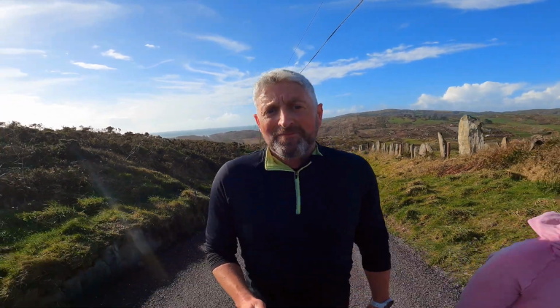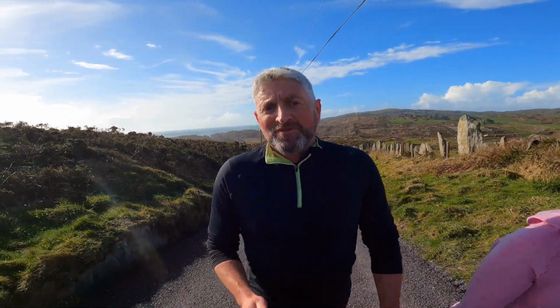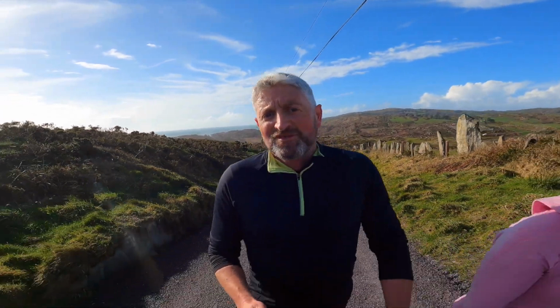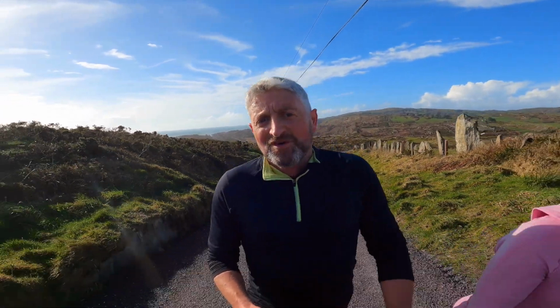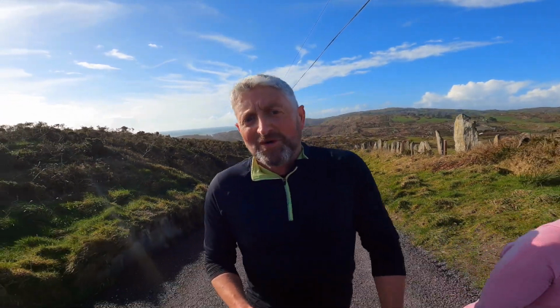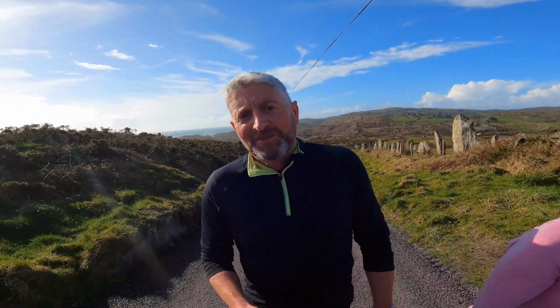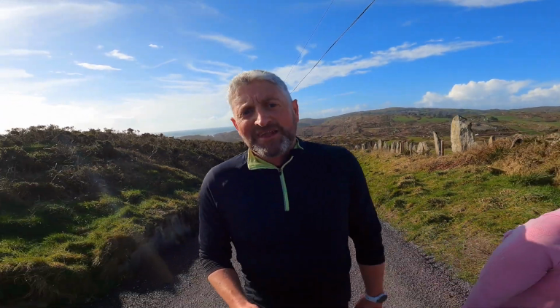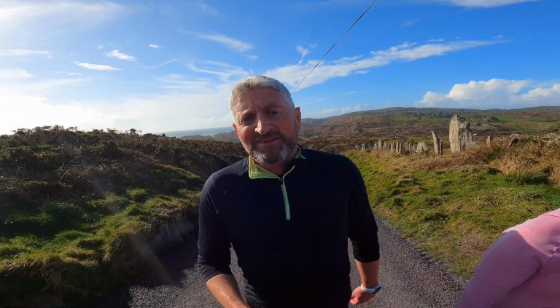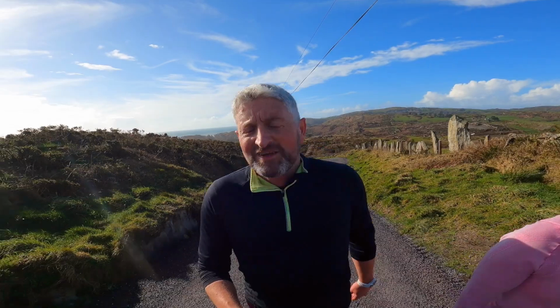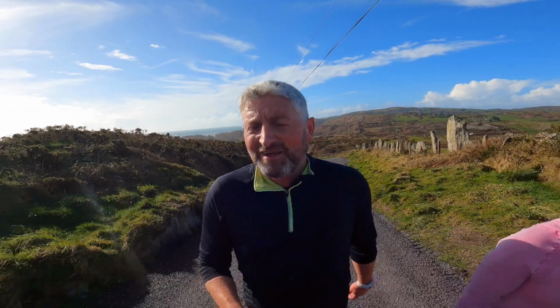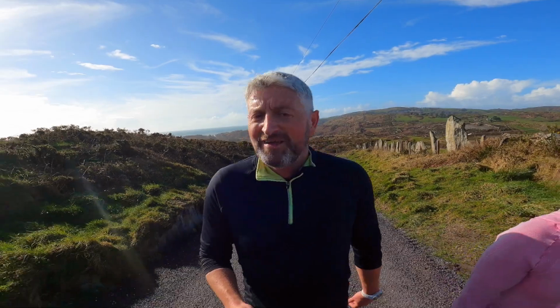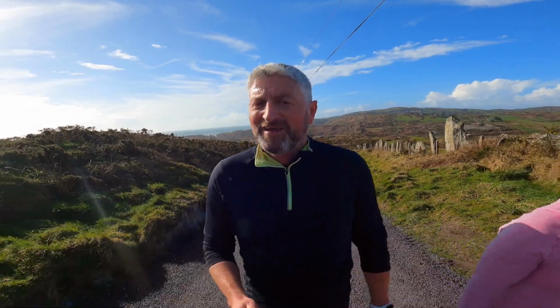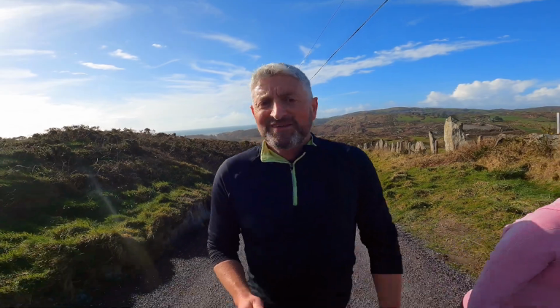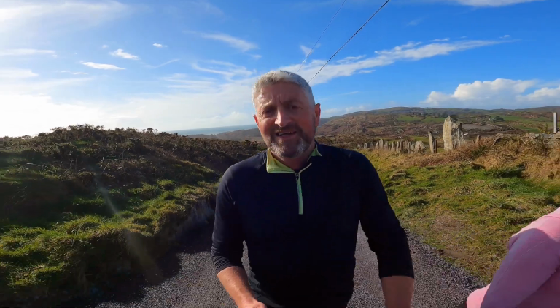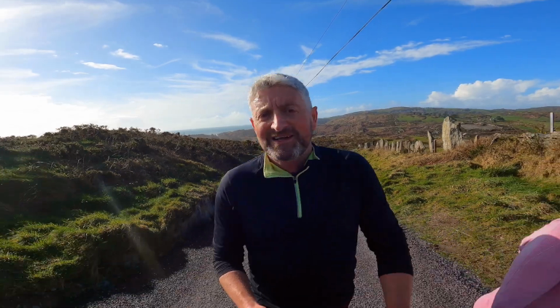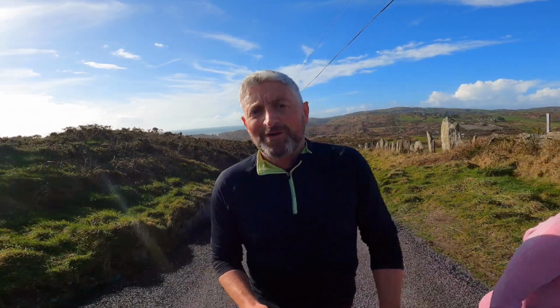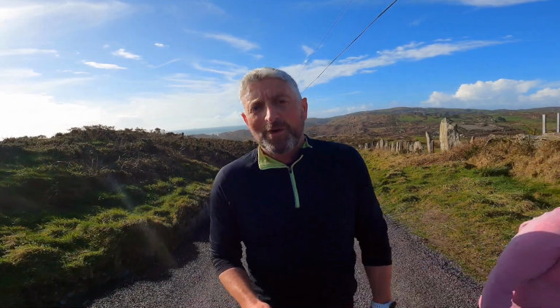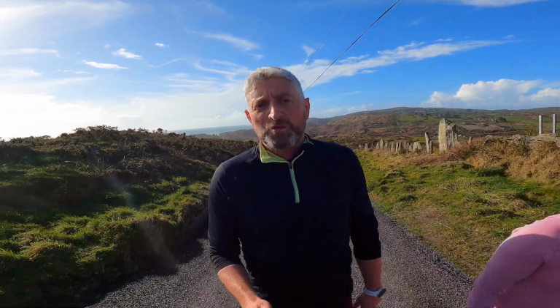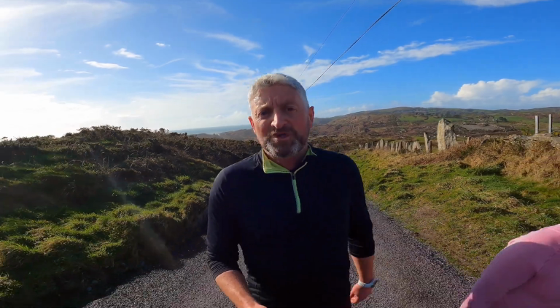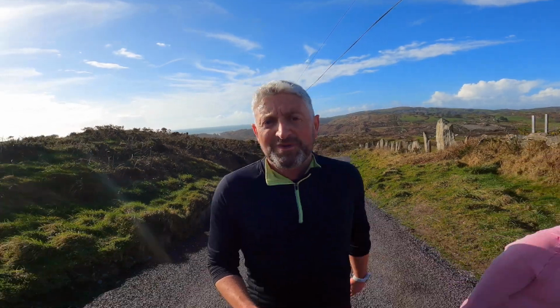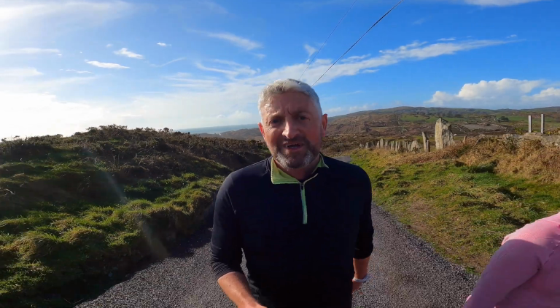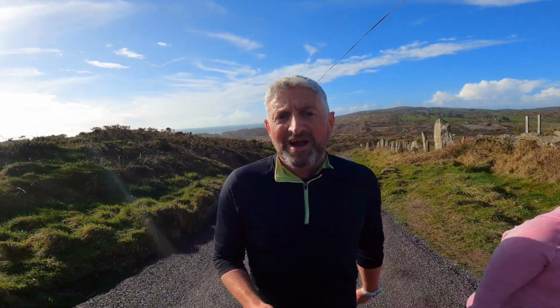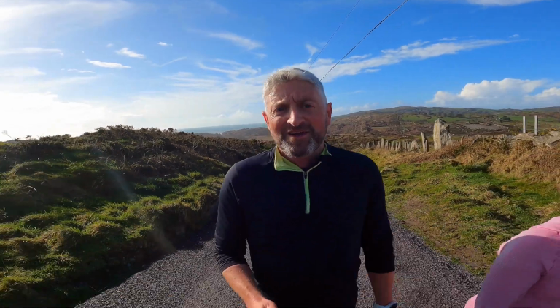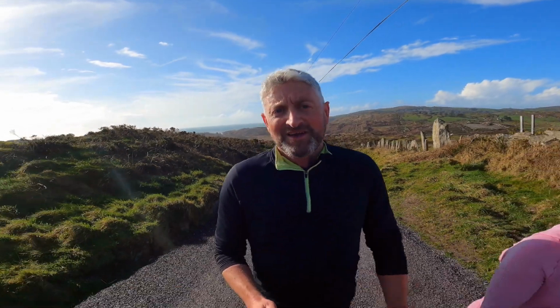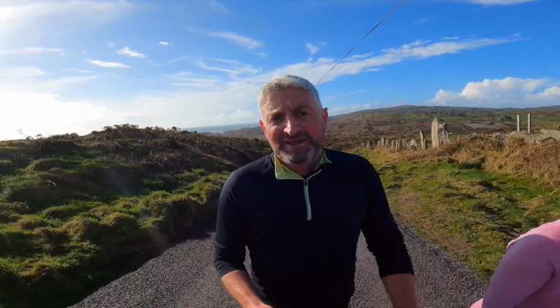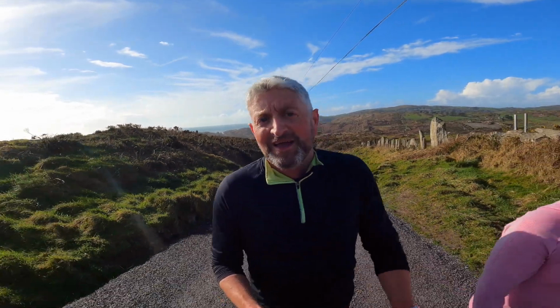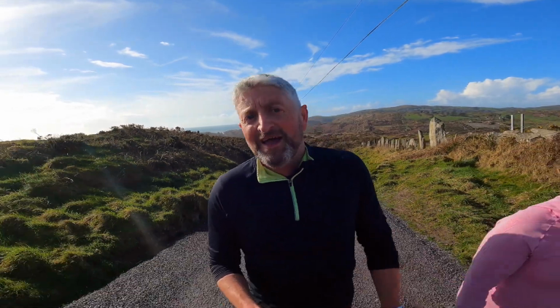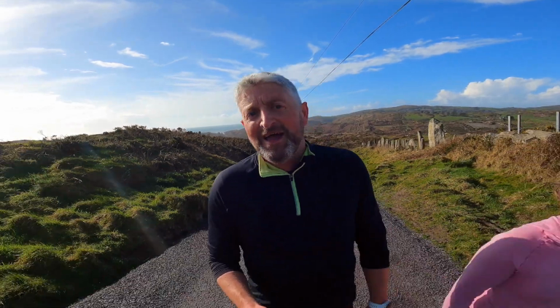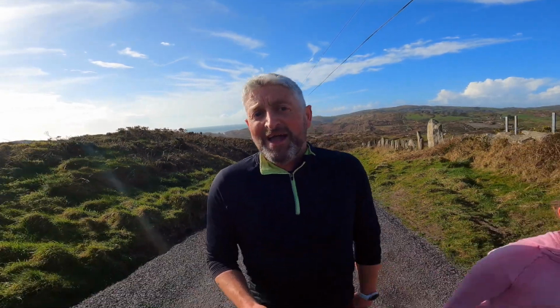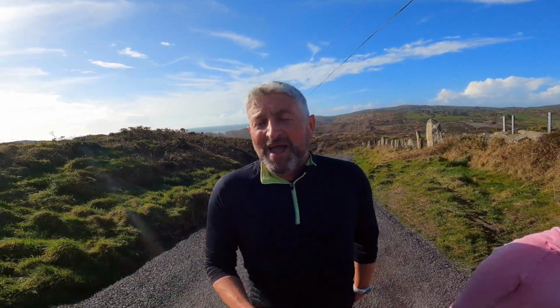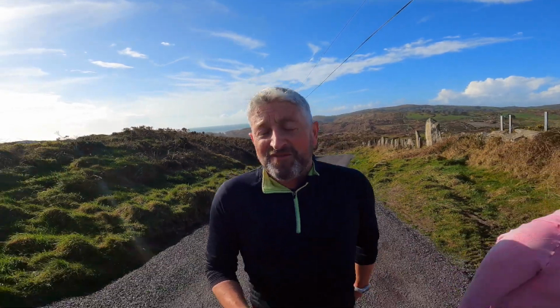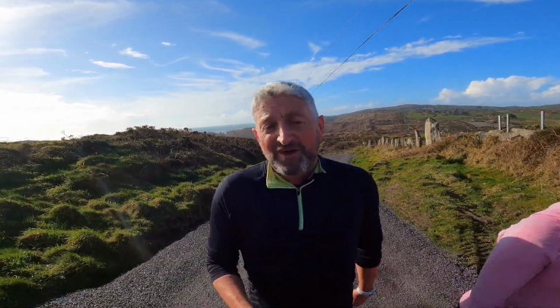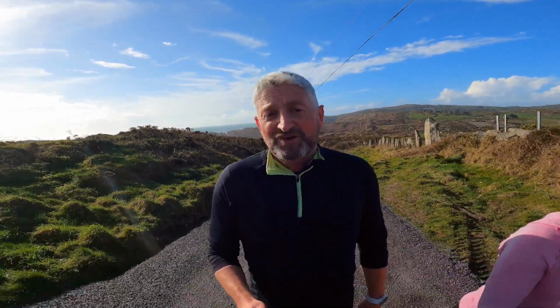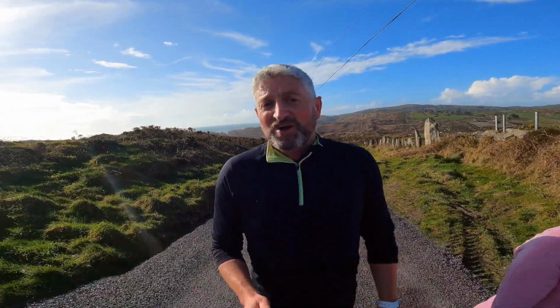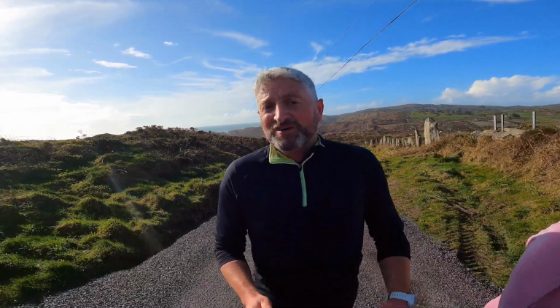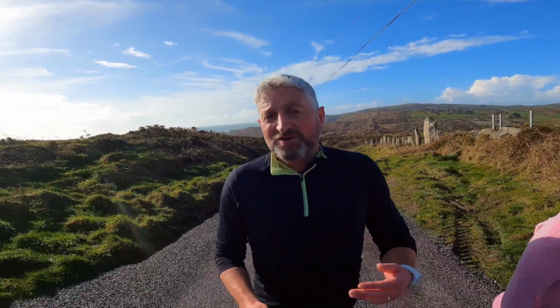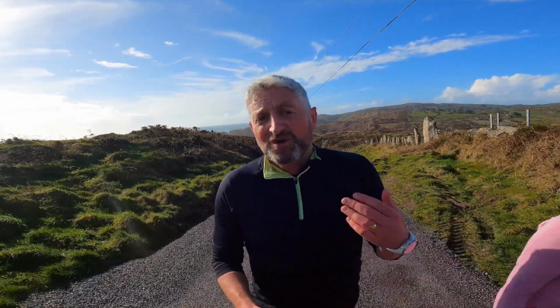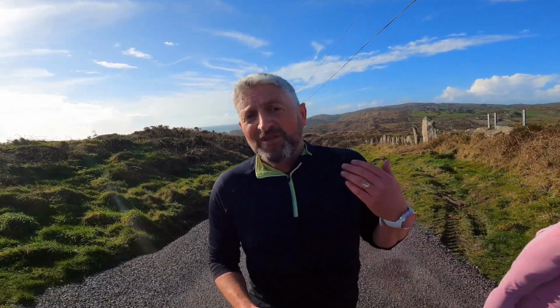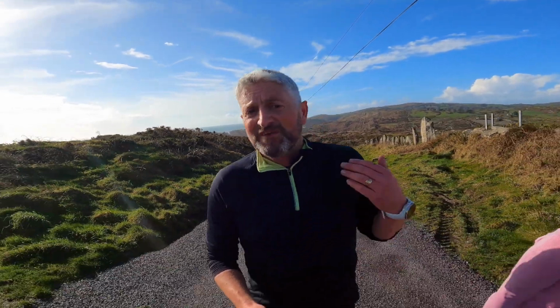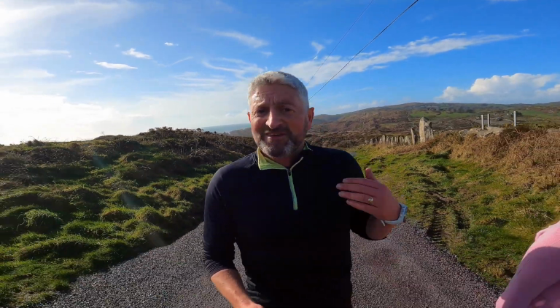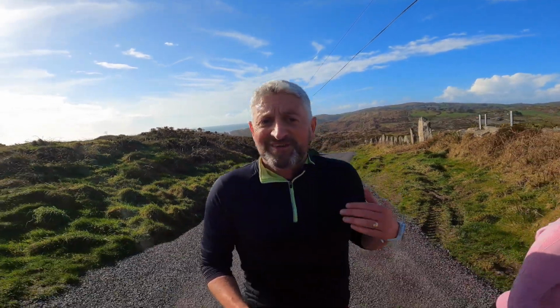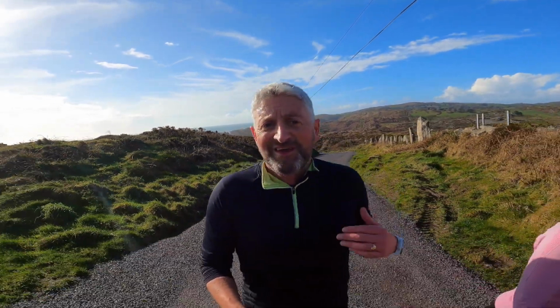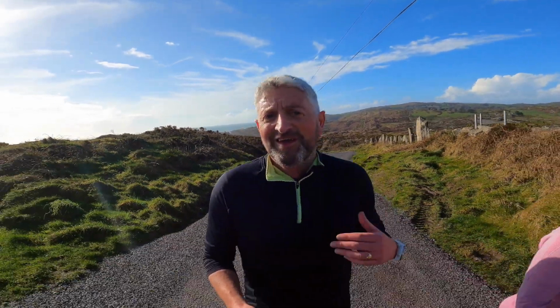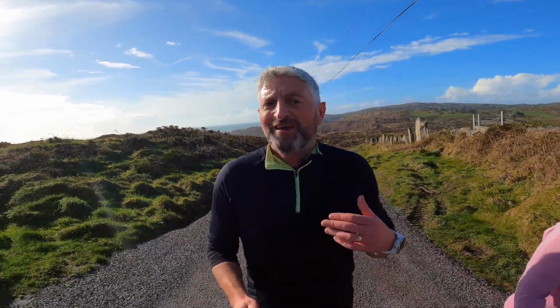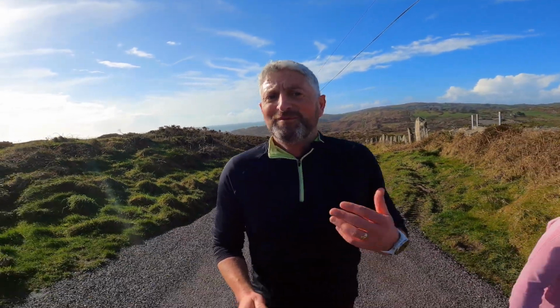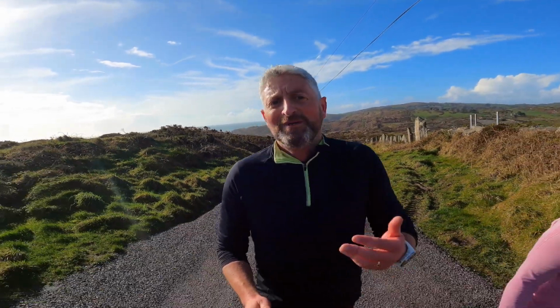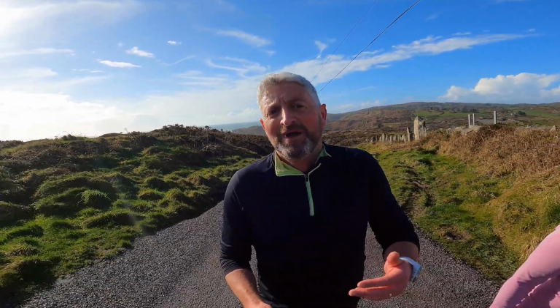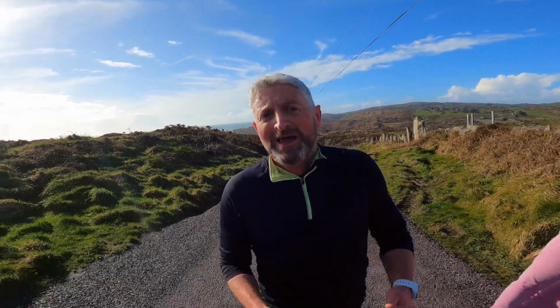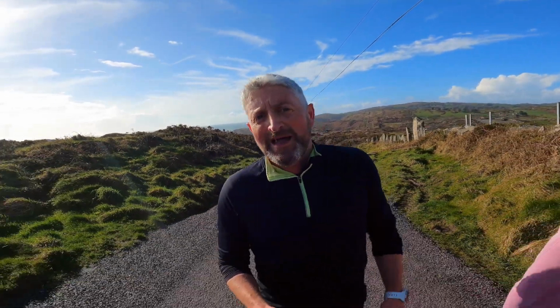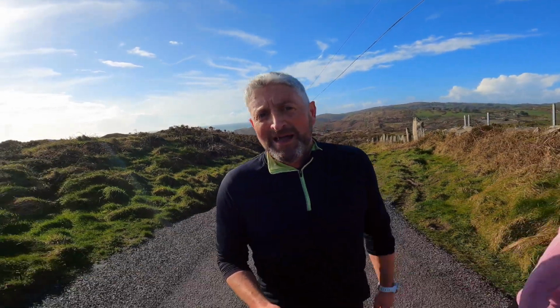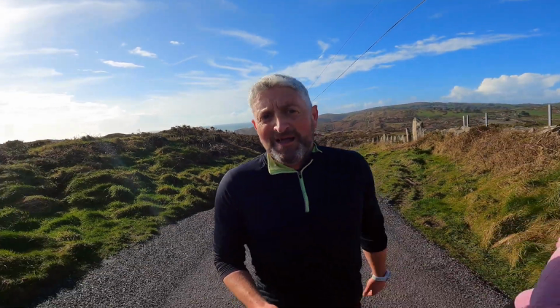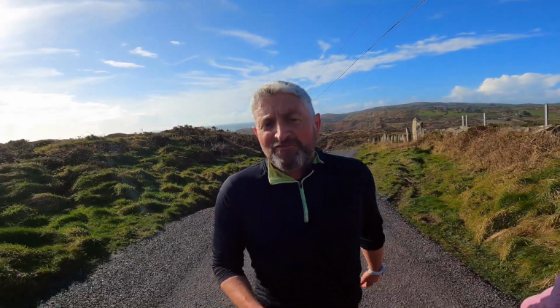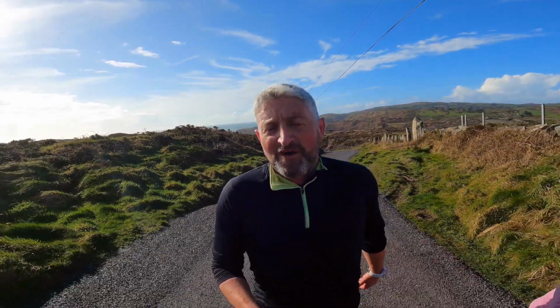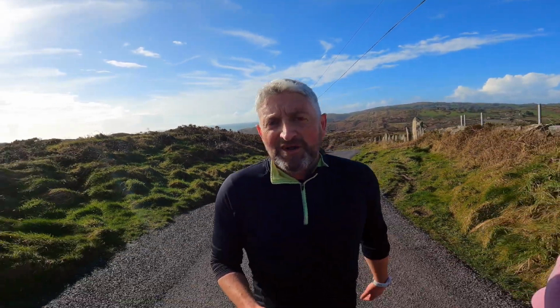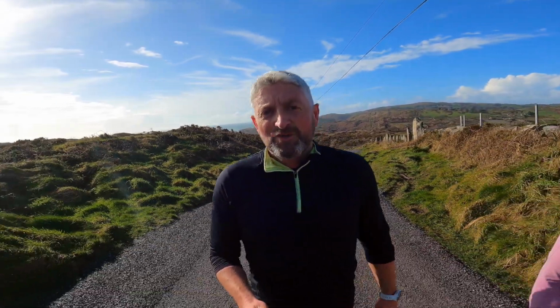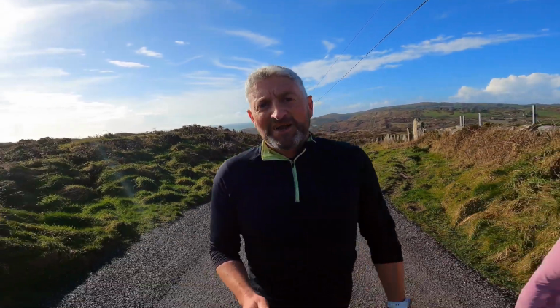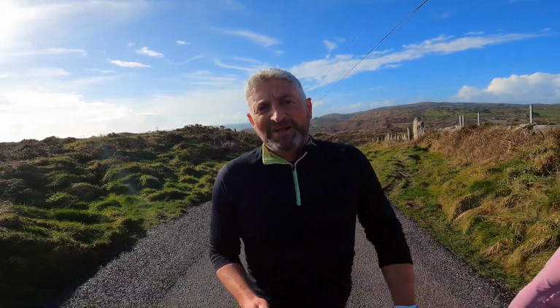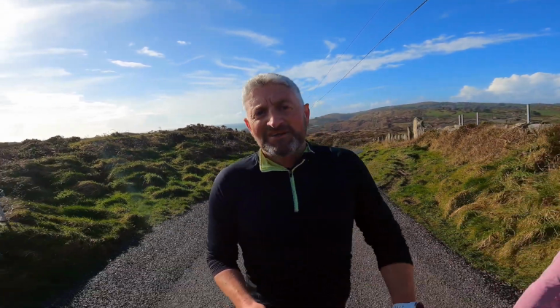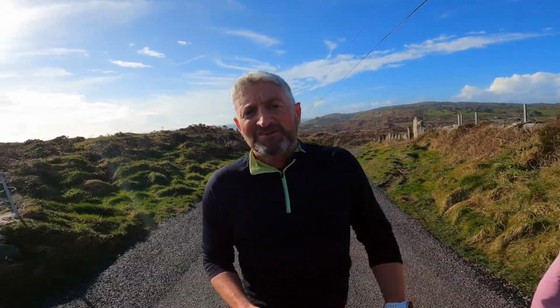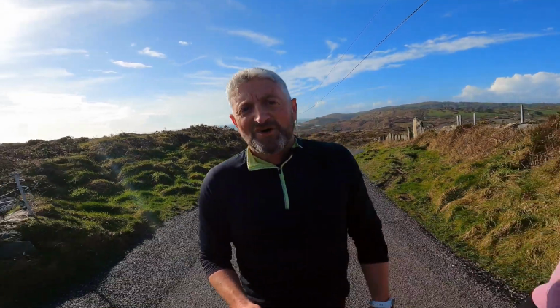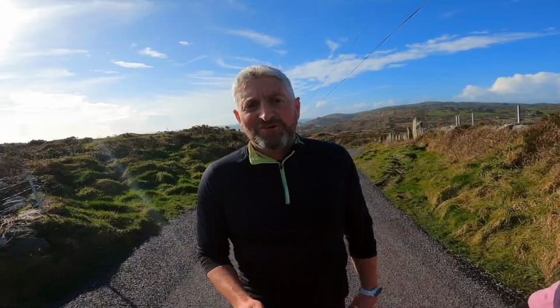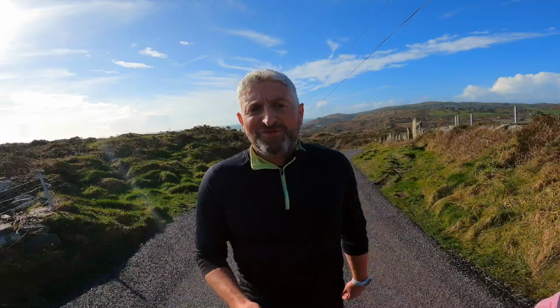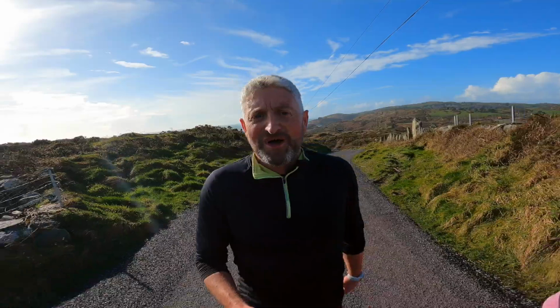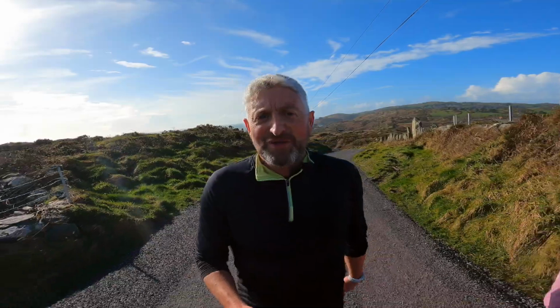So 240 watts is firmly putting me into zone one to zone two in terms of power output, and that's exactly where we should be targeting. If I tried to run this hill, I'd very quickly be into zone five.